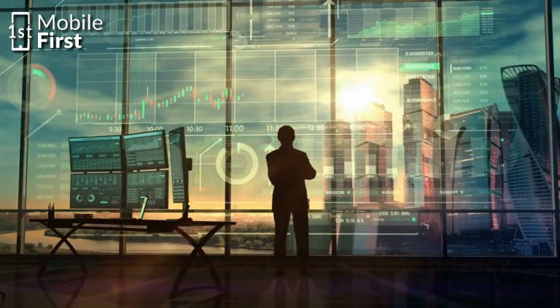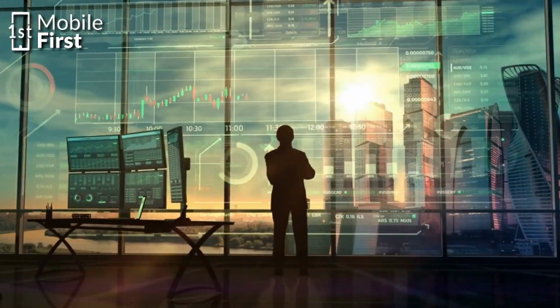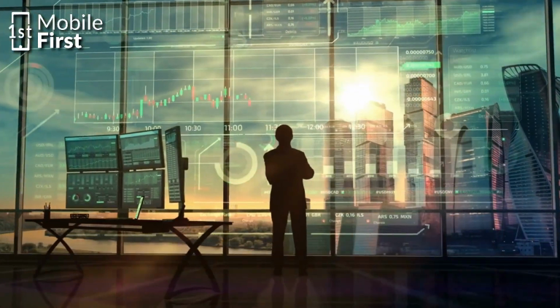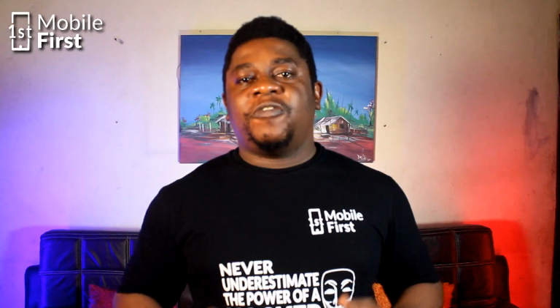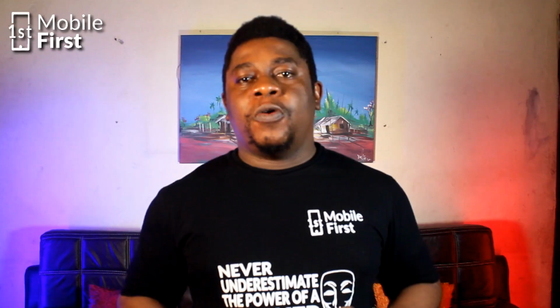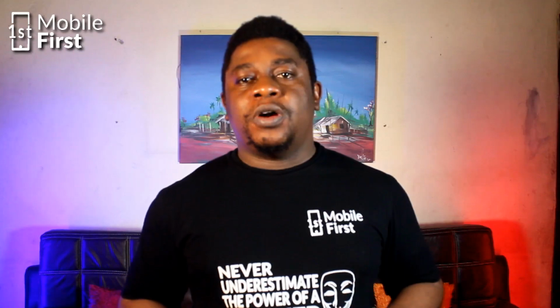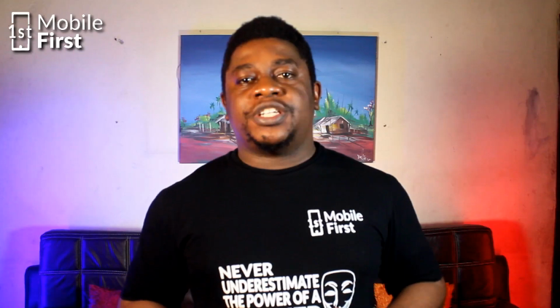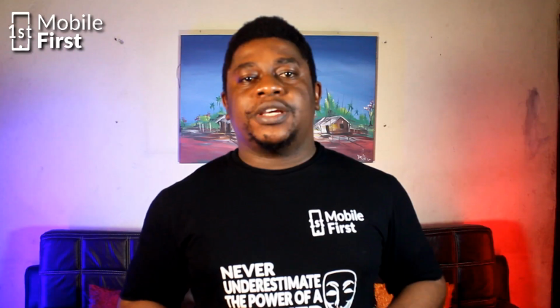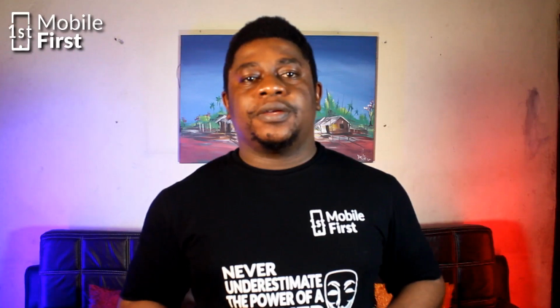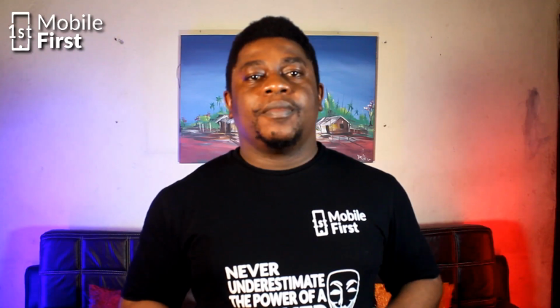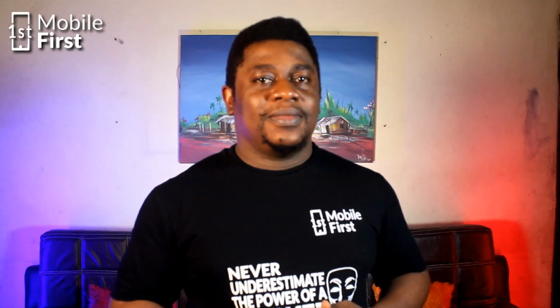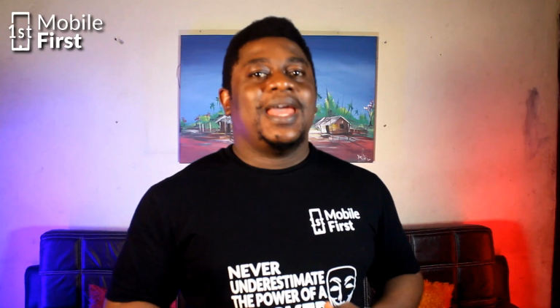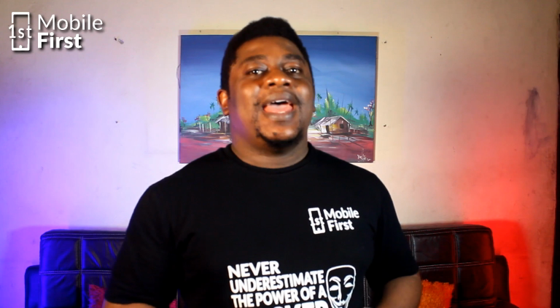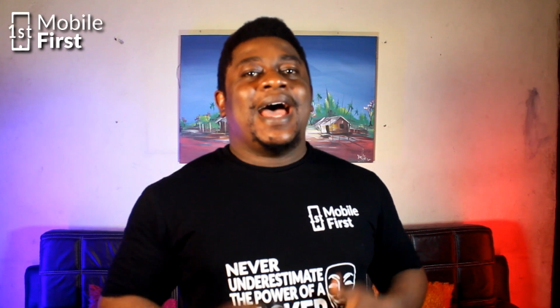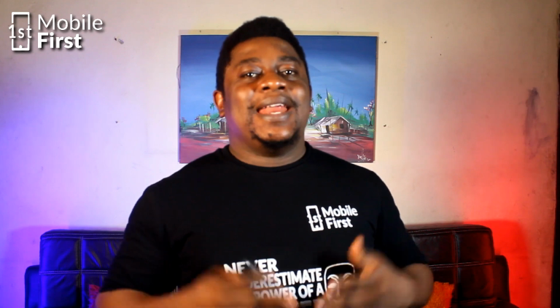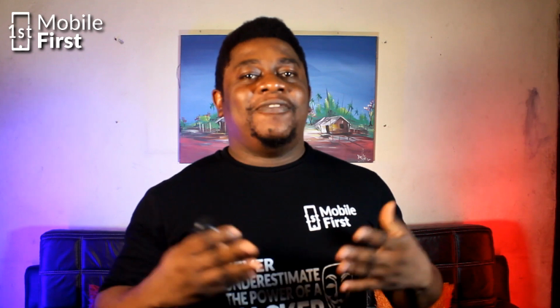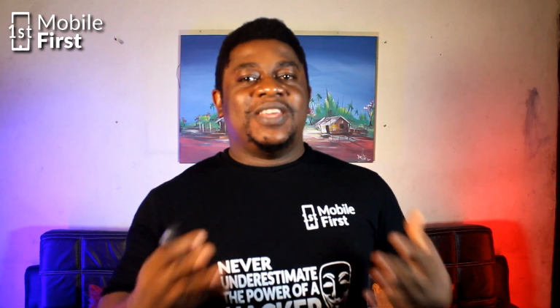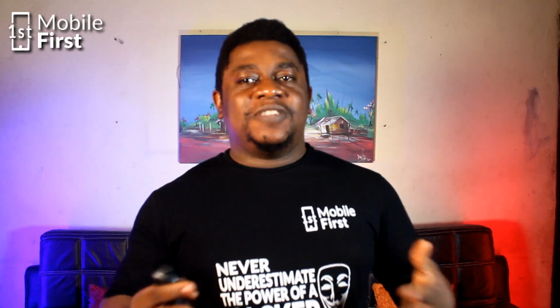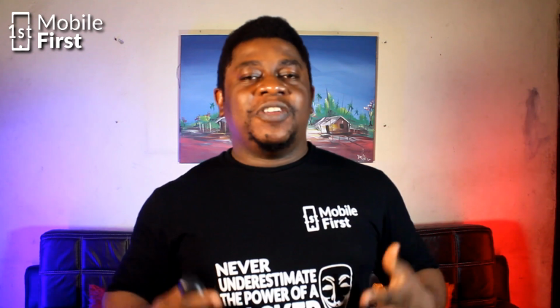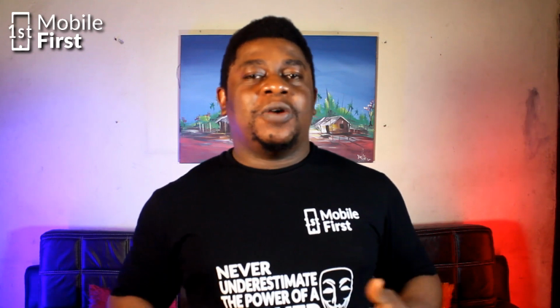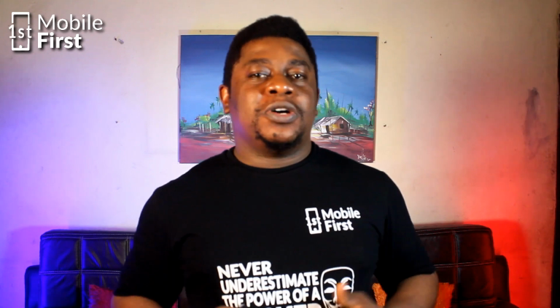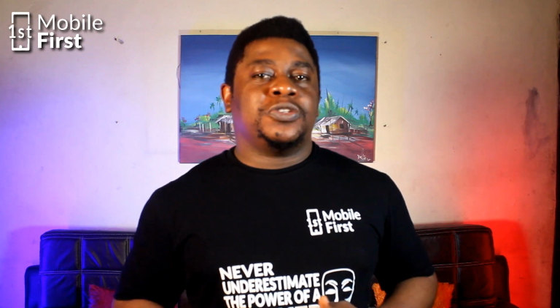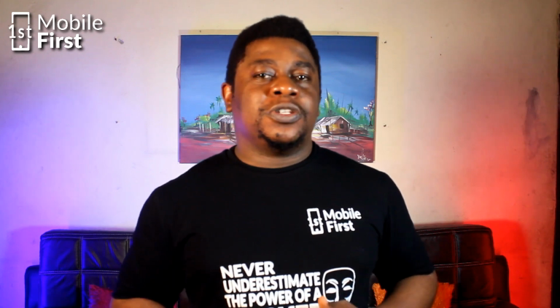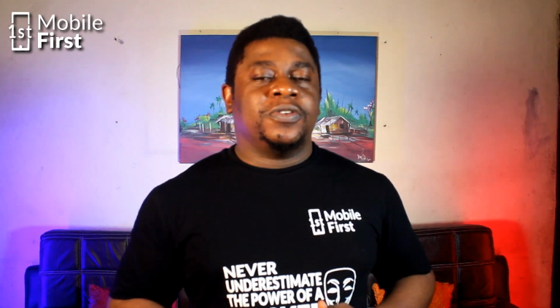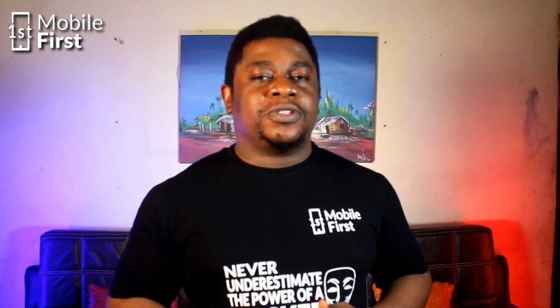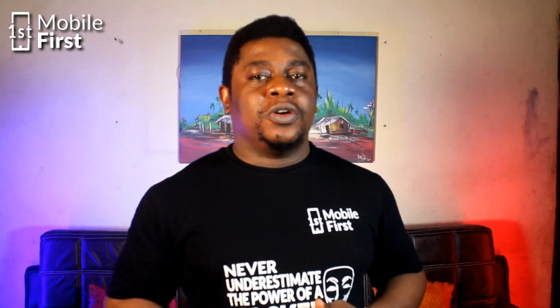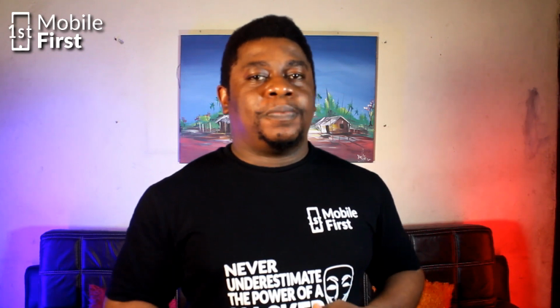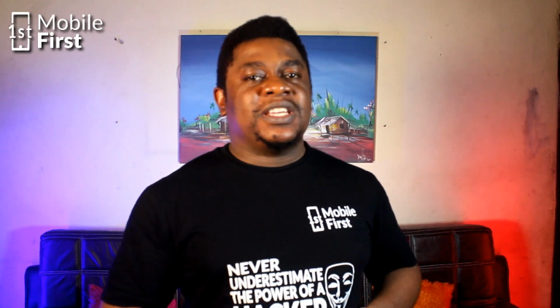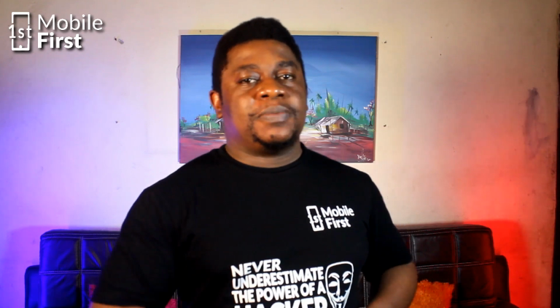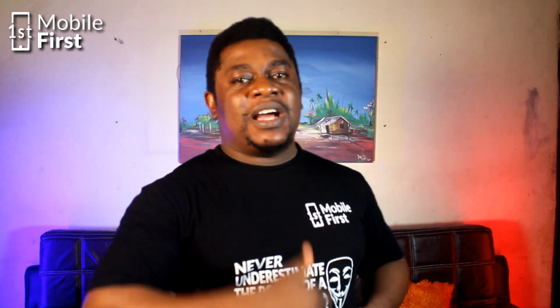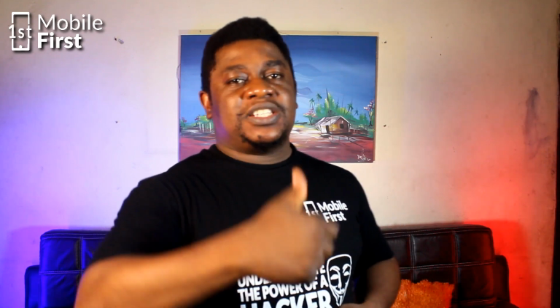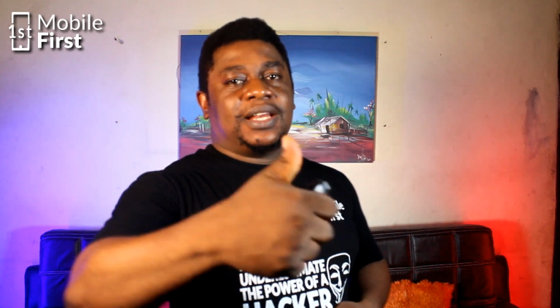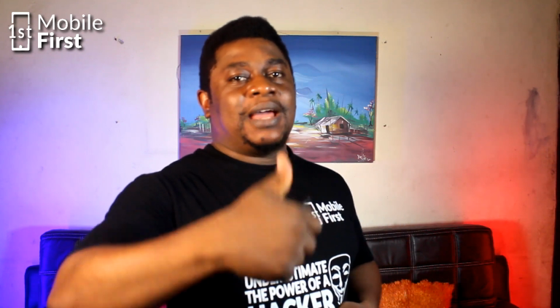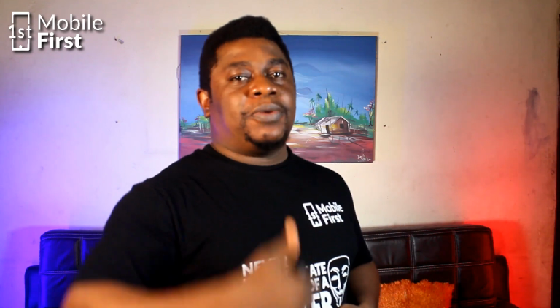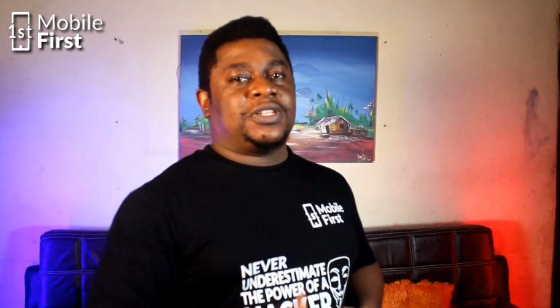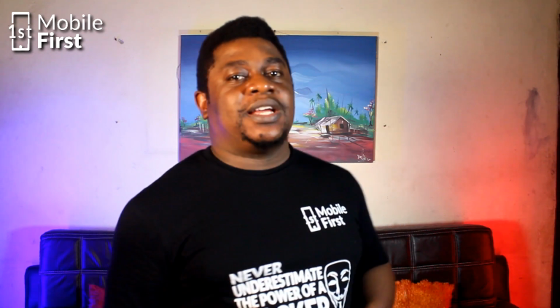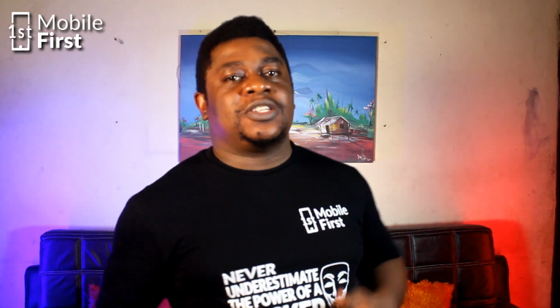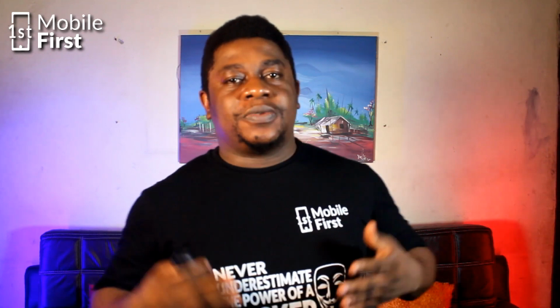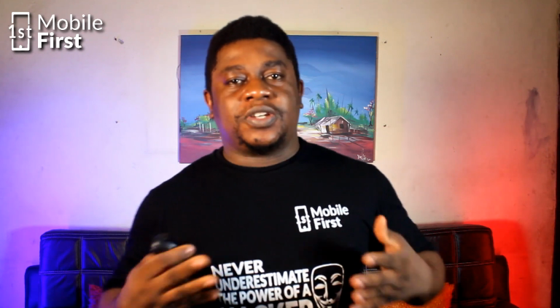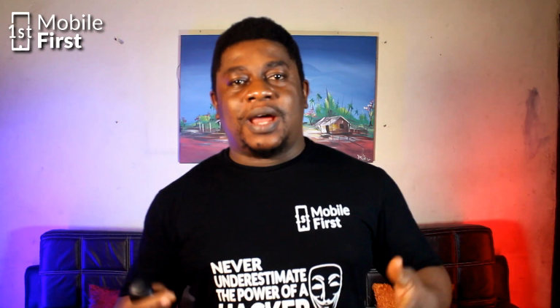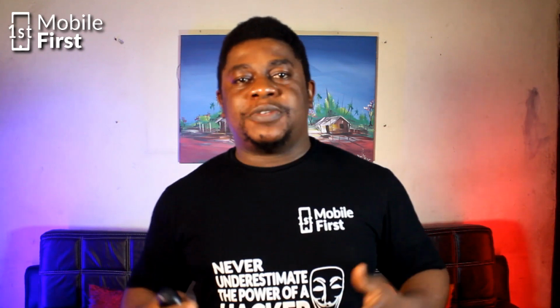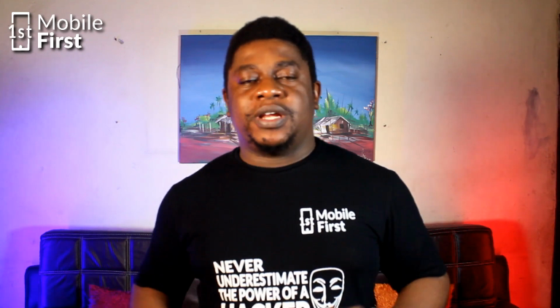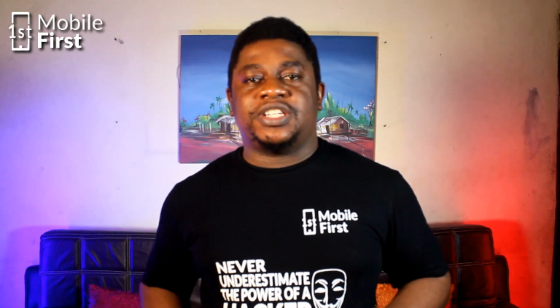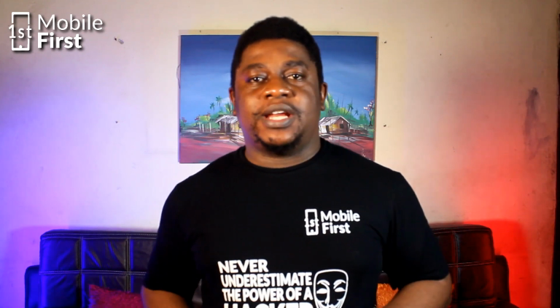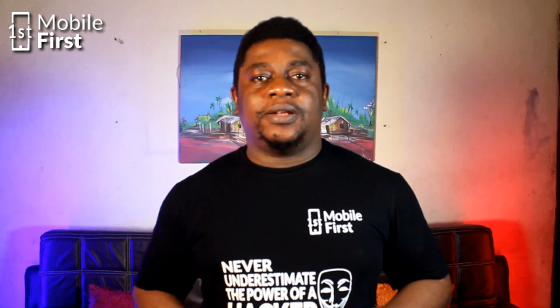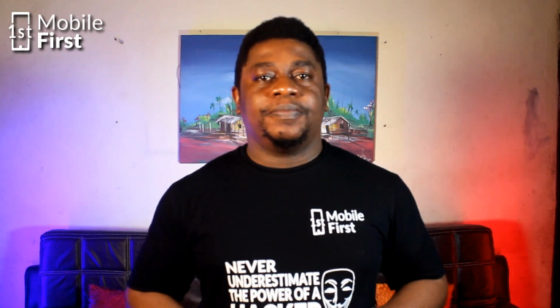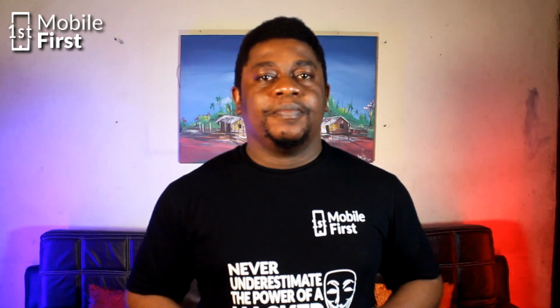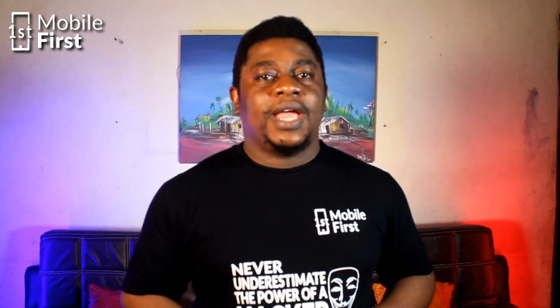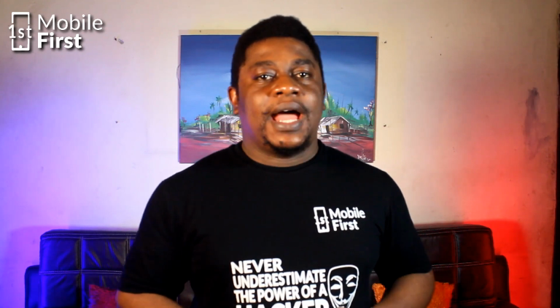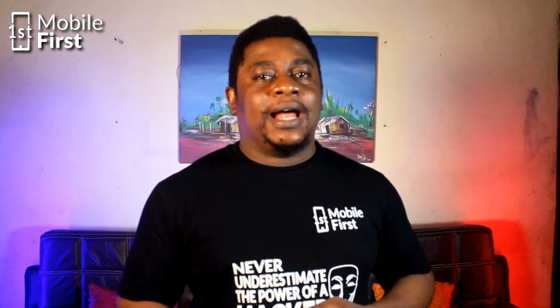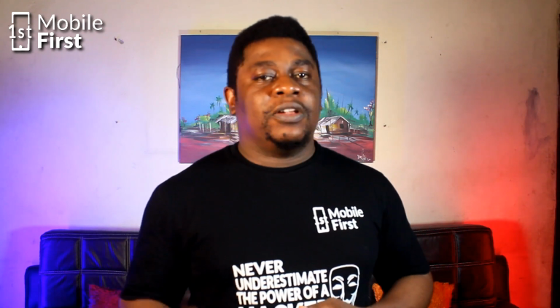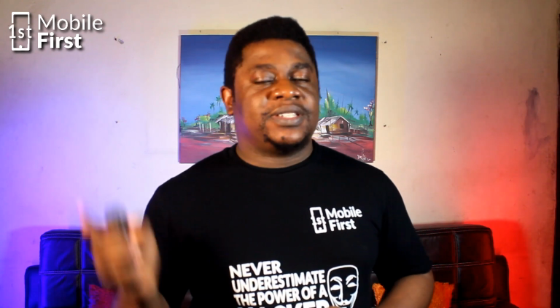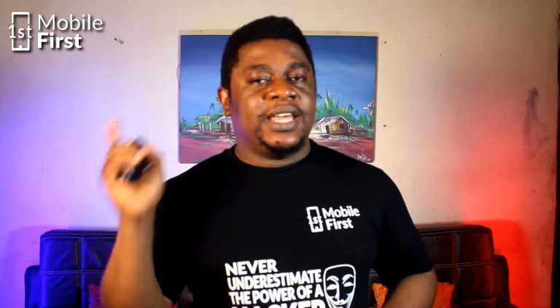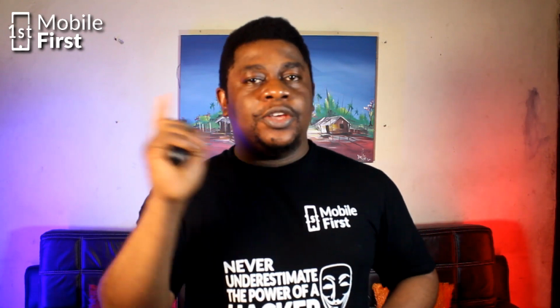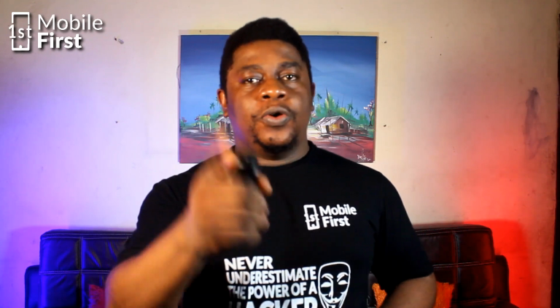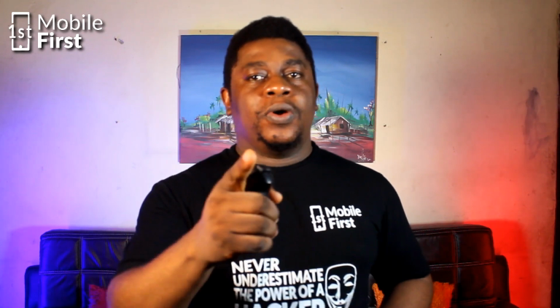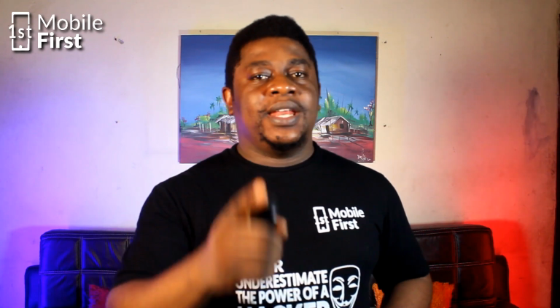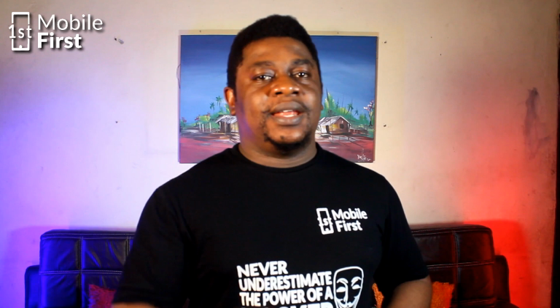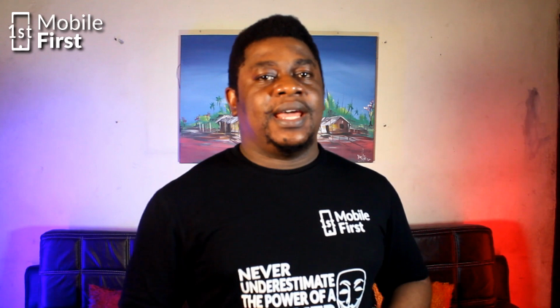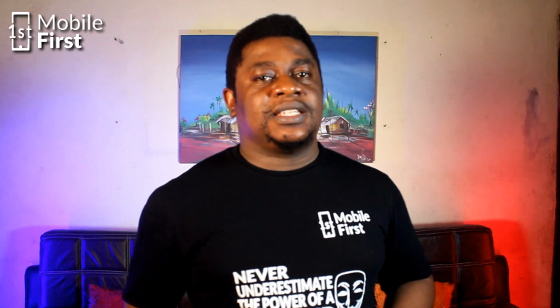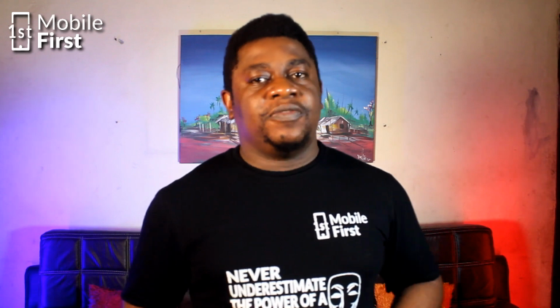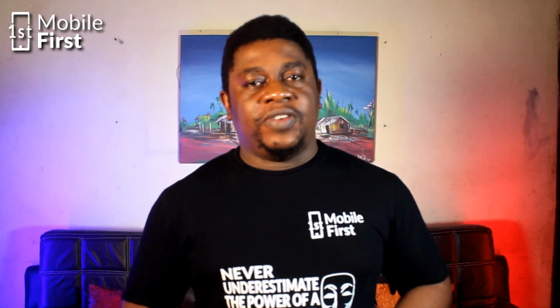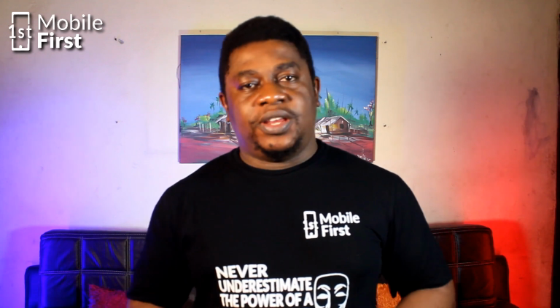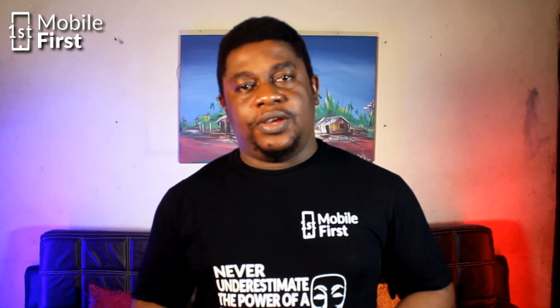Thank you for watching, and if this video was useful to you, please smash the like button and subscribe to the channel, and I will see you in the next video.